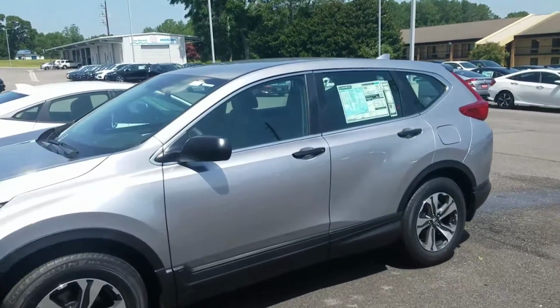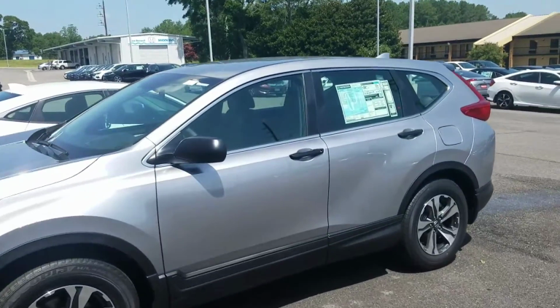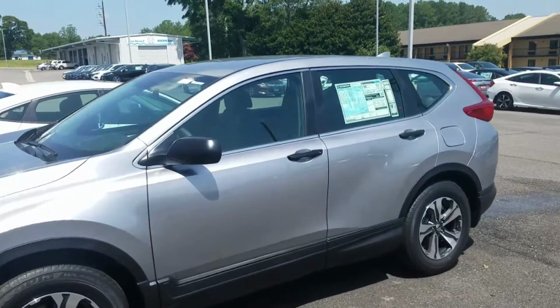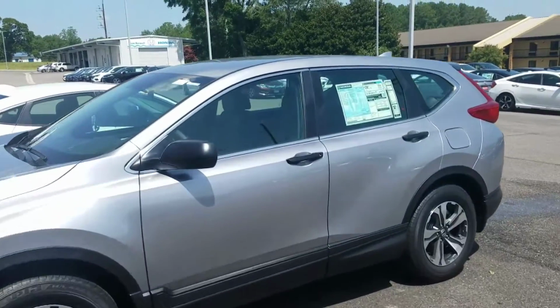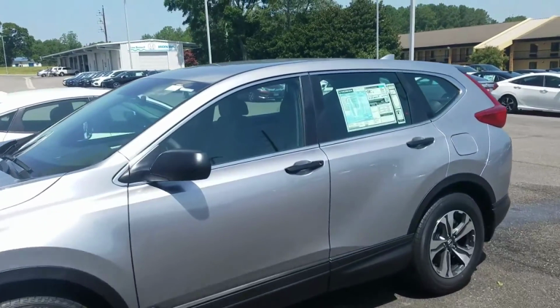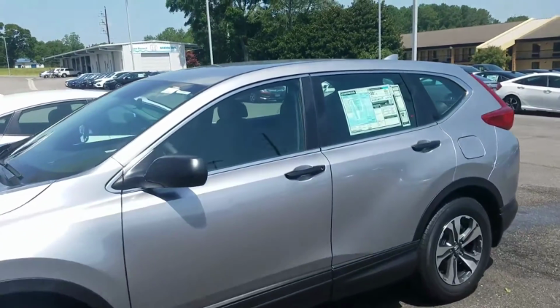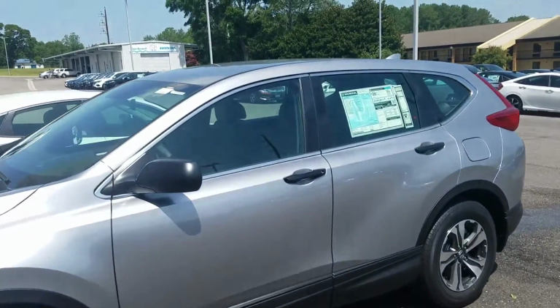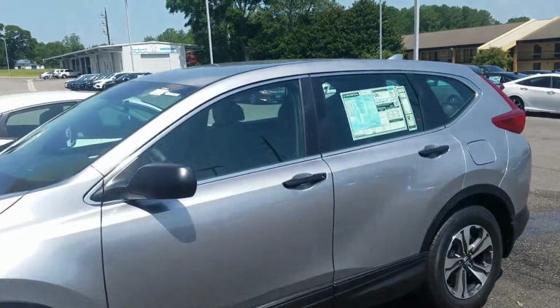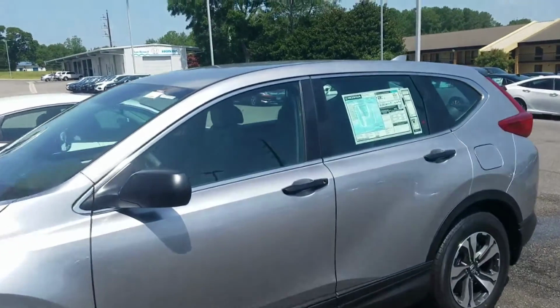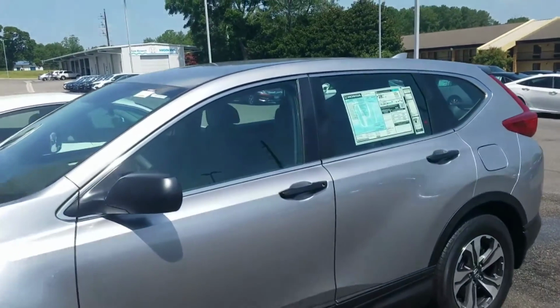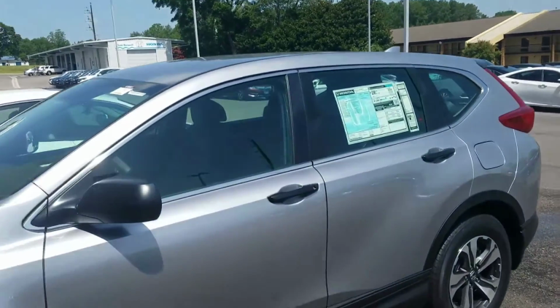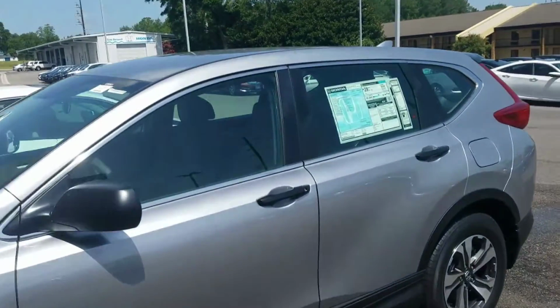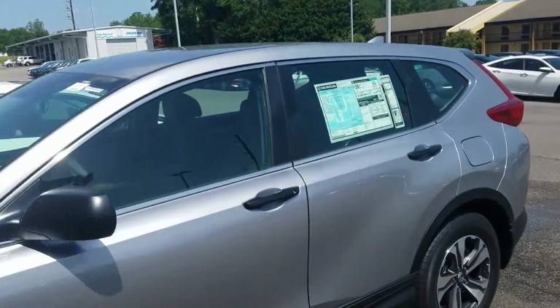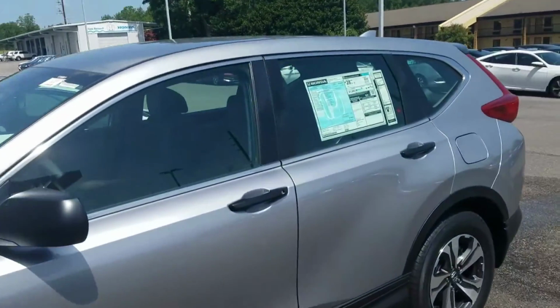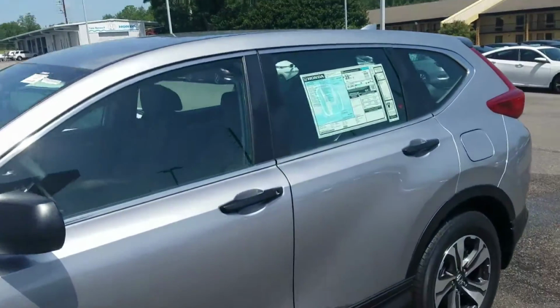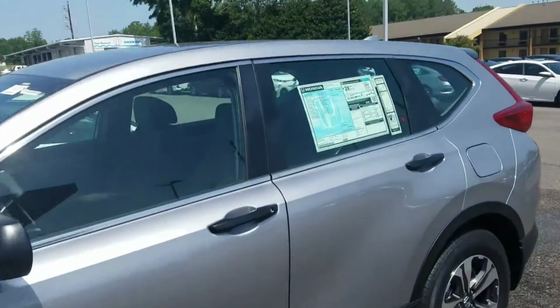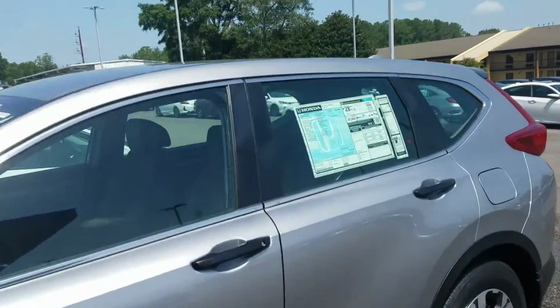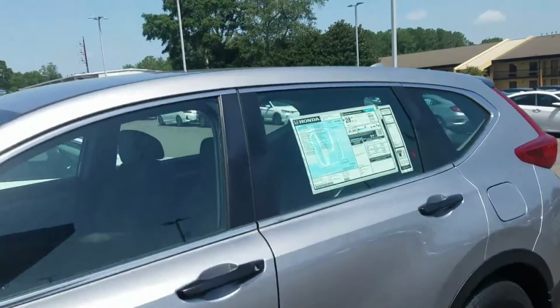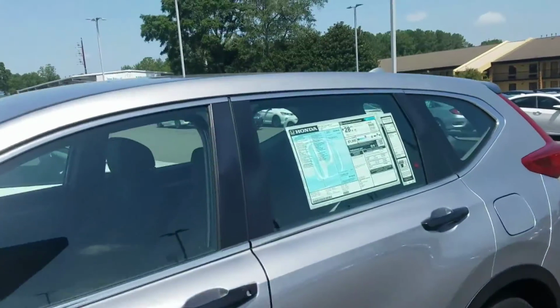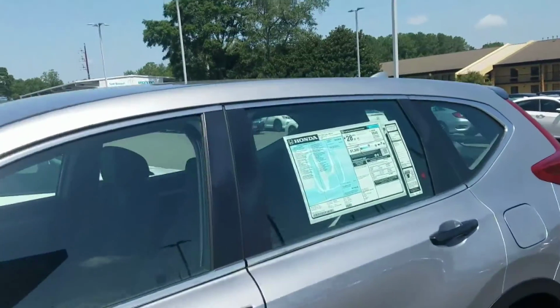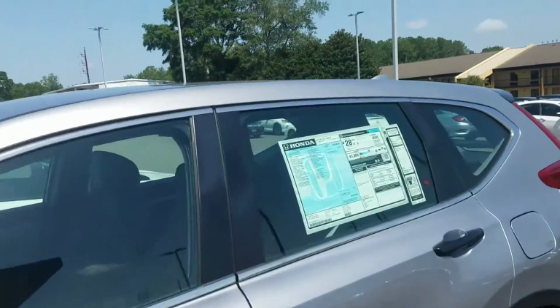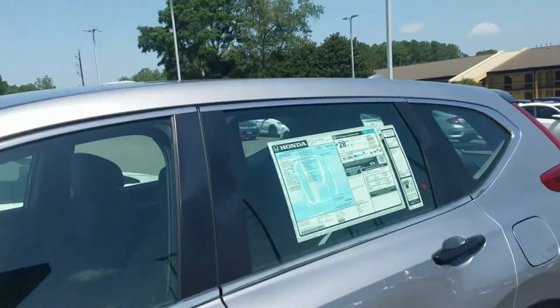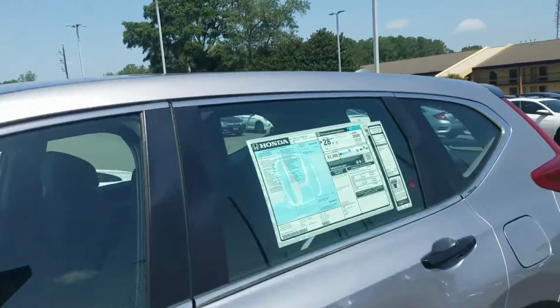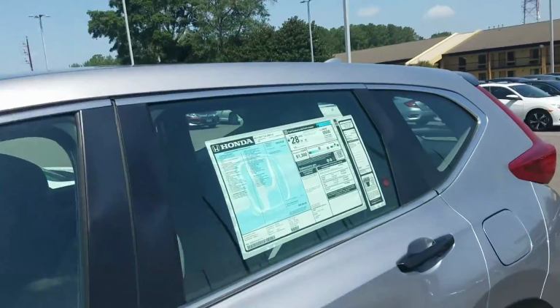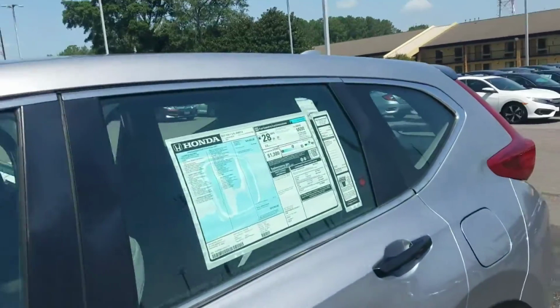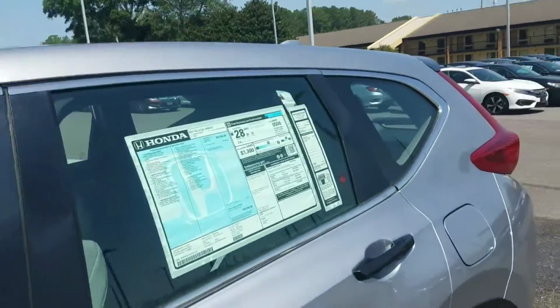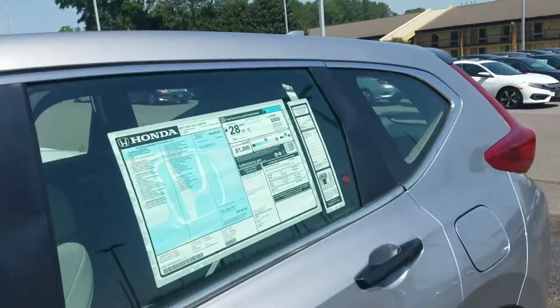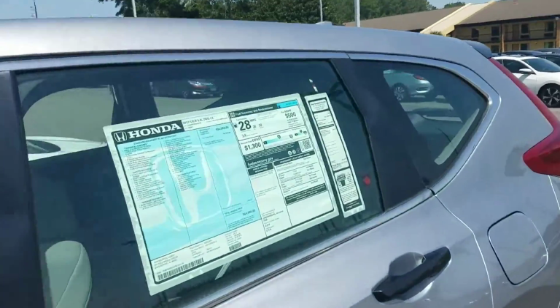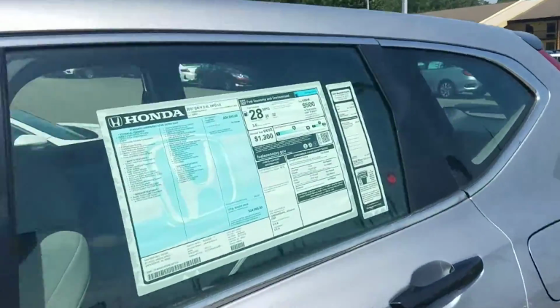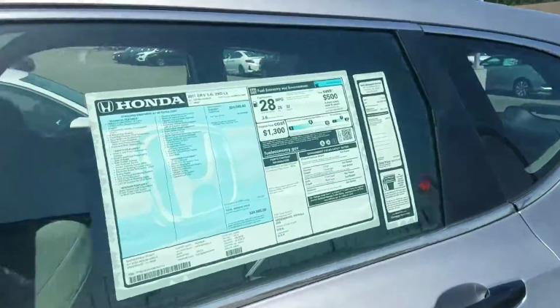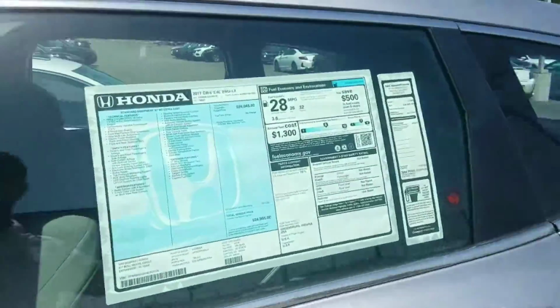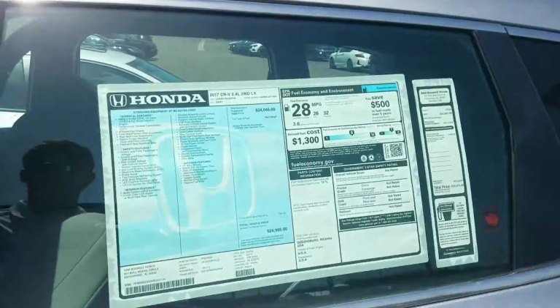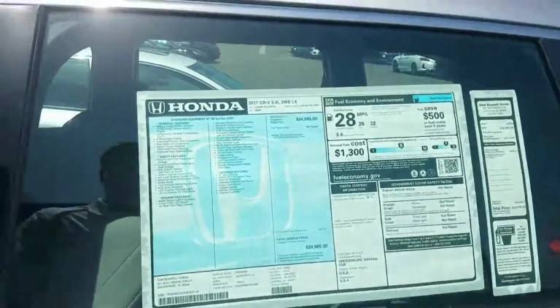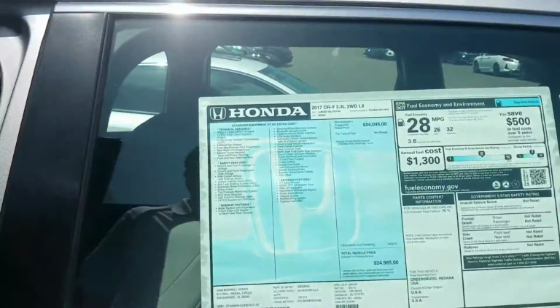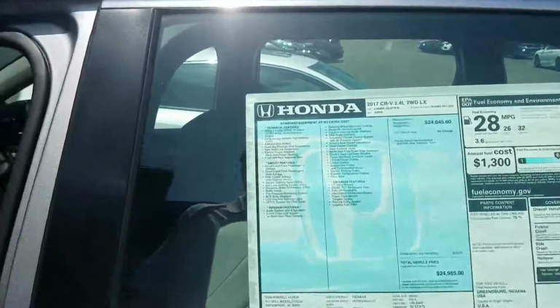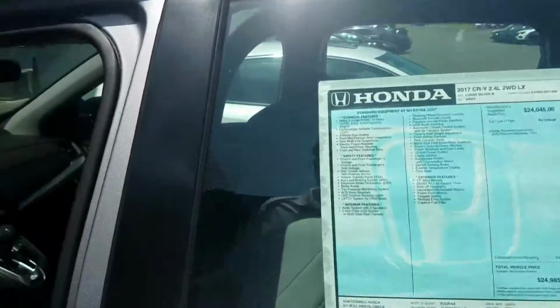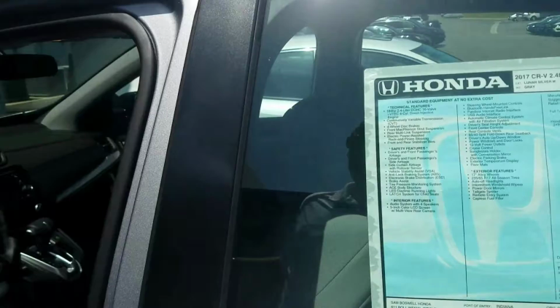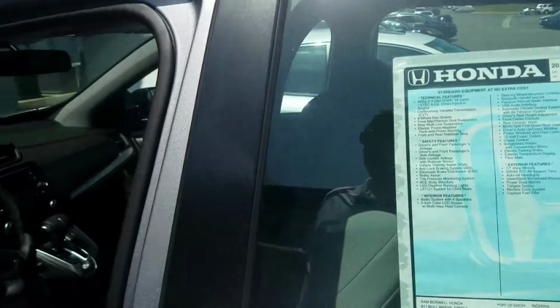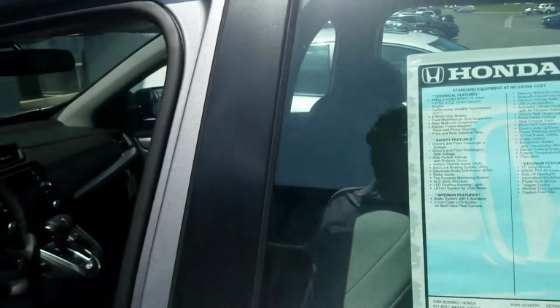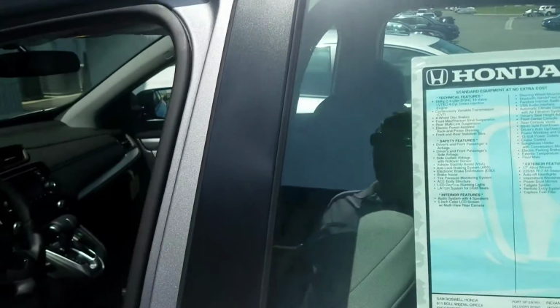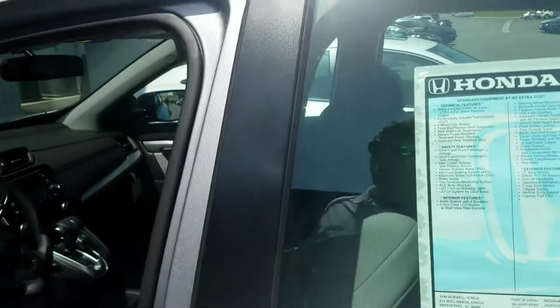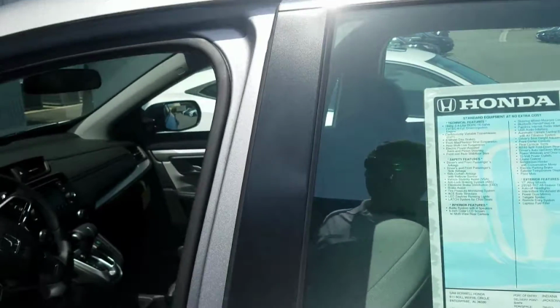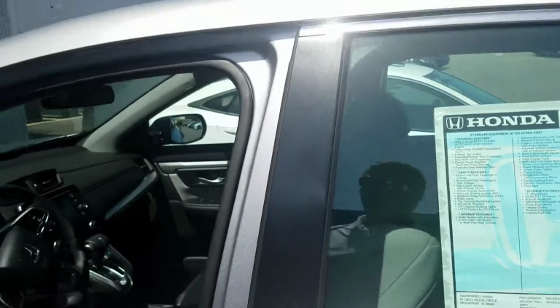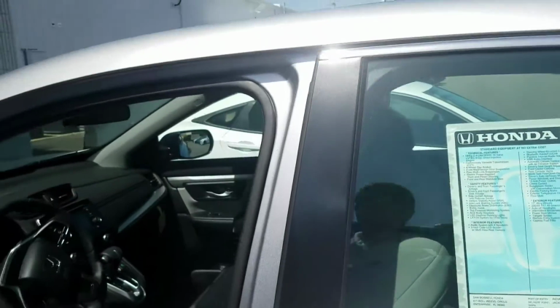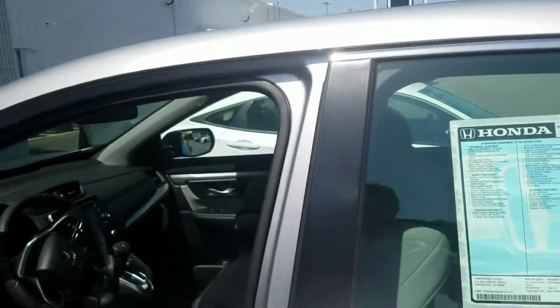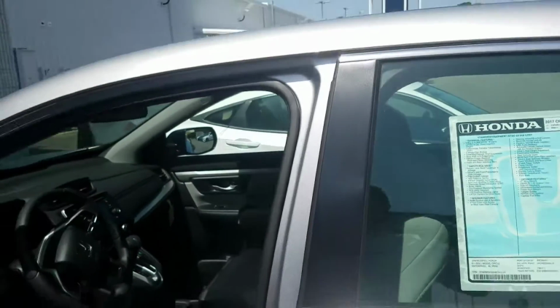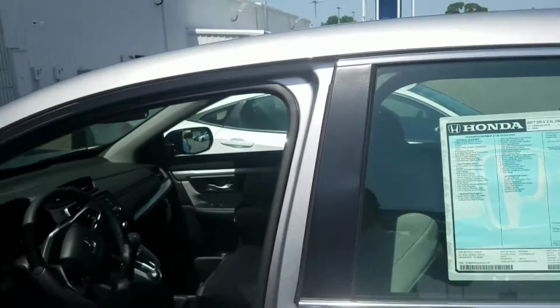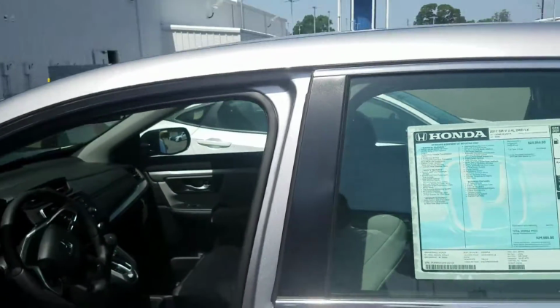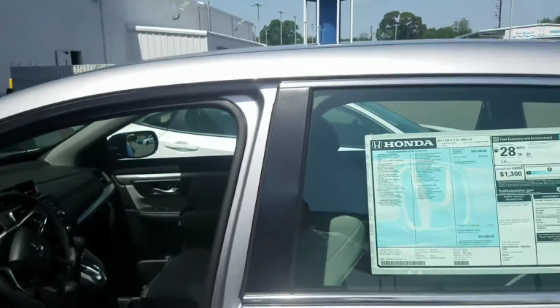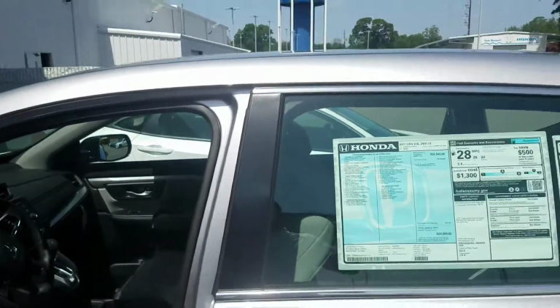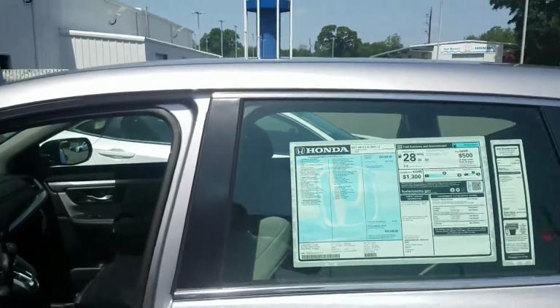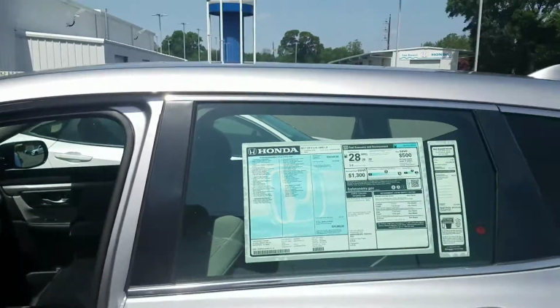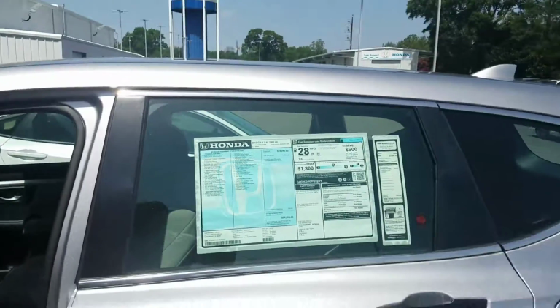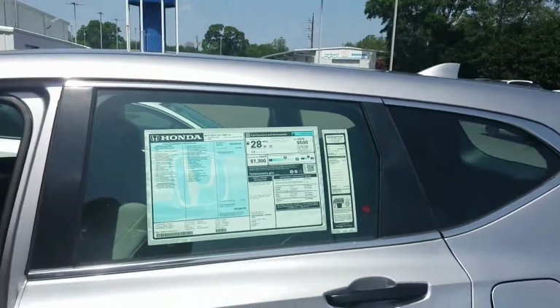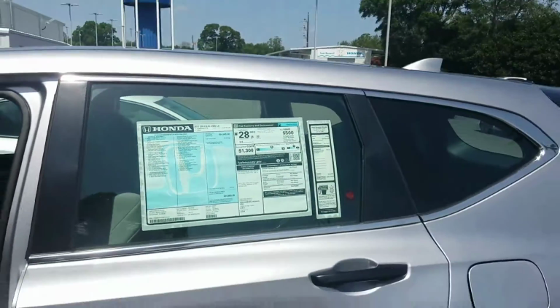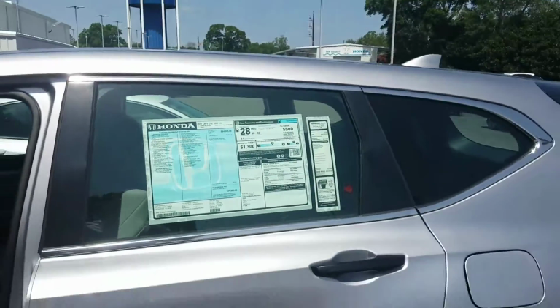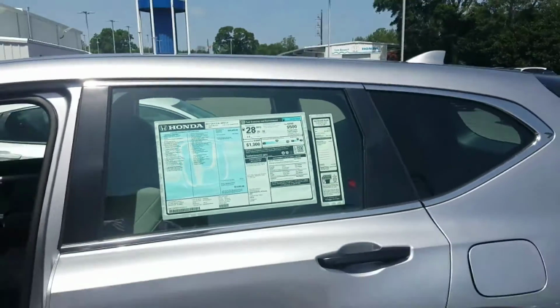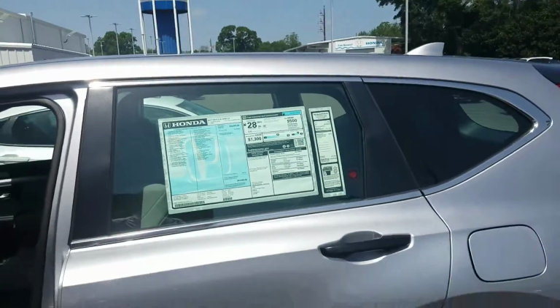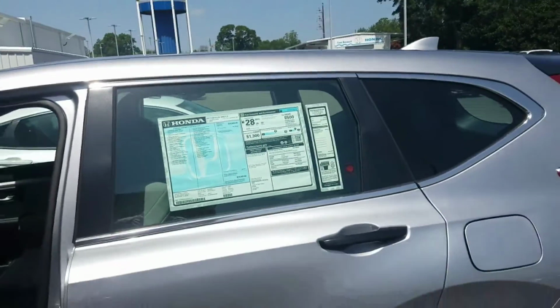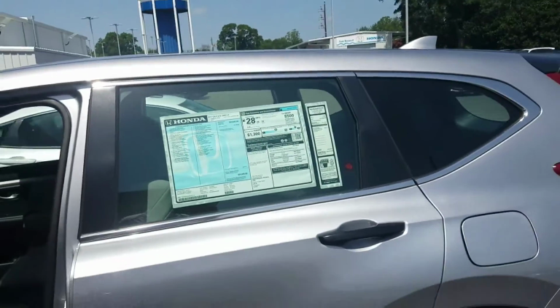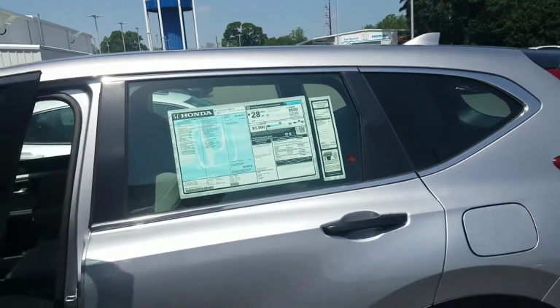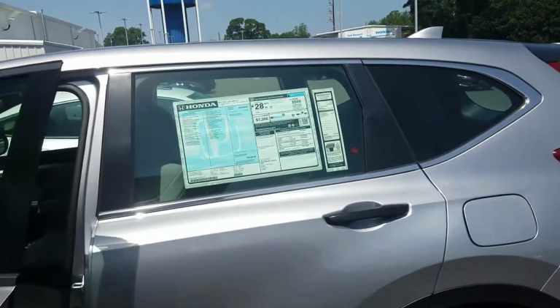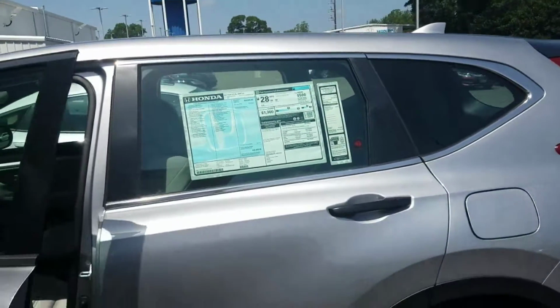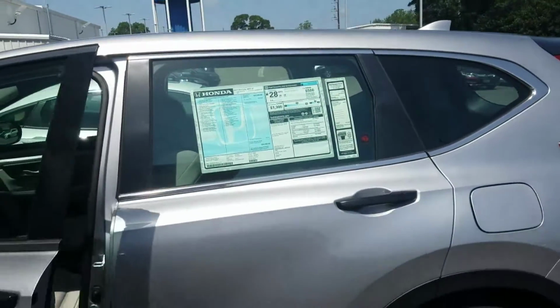Good morning, Mr. Marsh. This is Kevin Araucchi with San Boswell Honda here in Enterprise. I'm going to put an inquiry on a 2017 Honda CR-V.